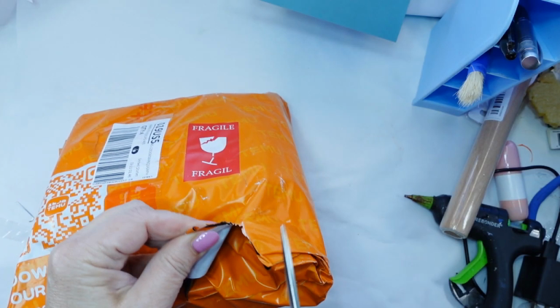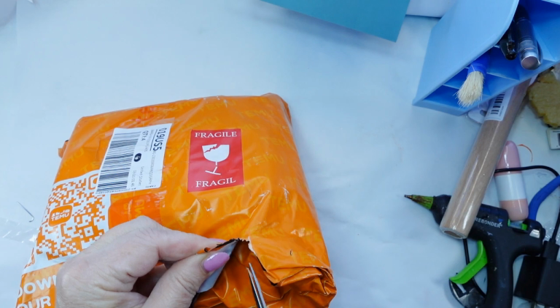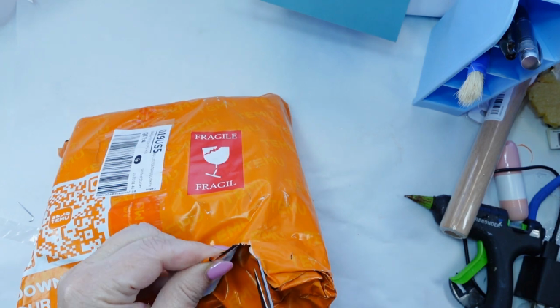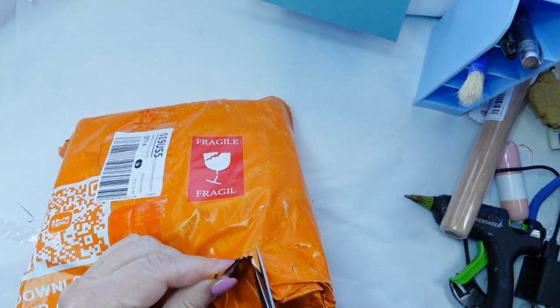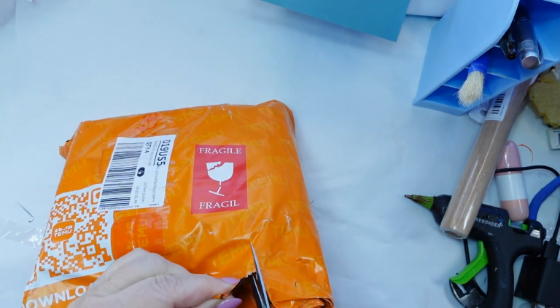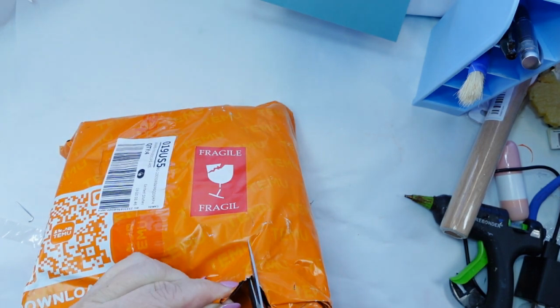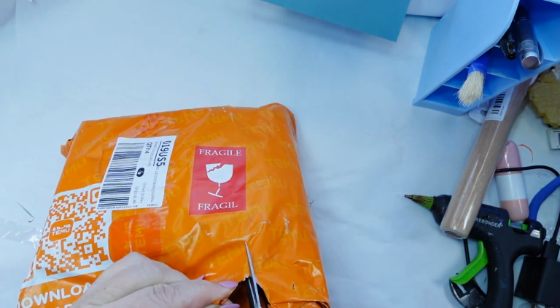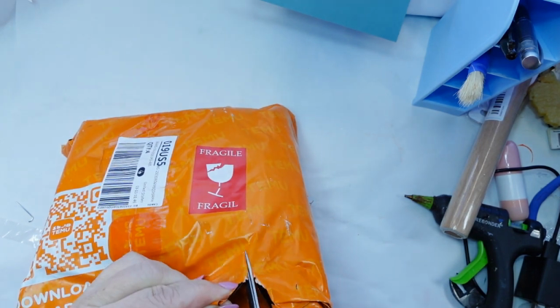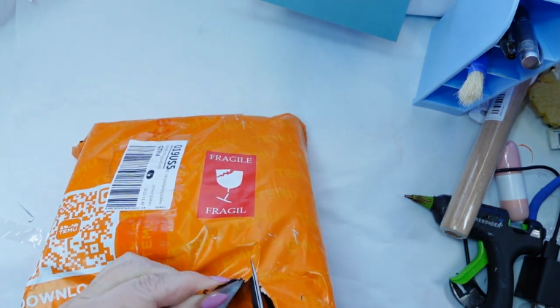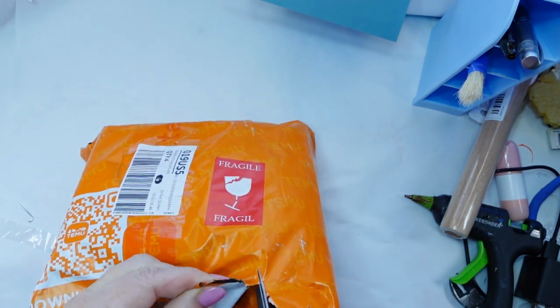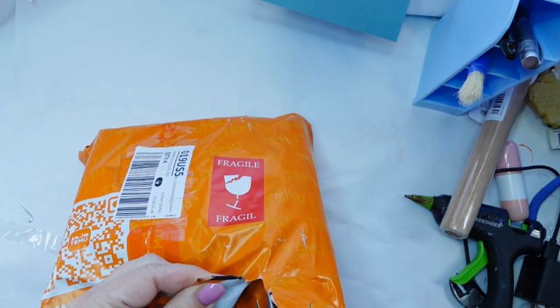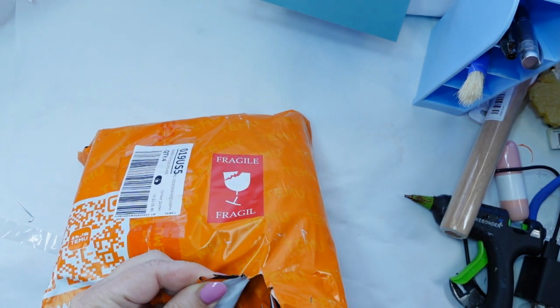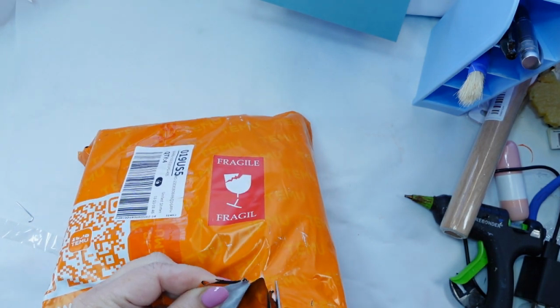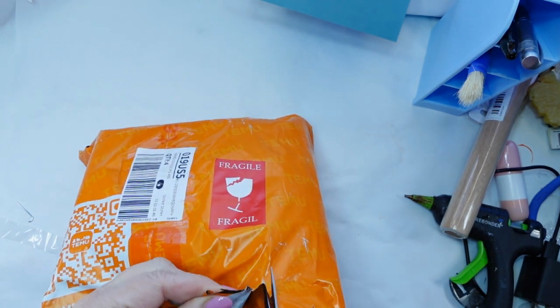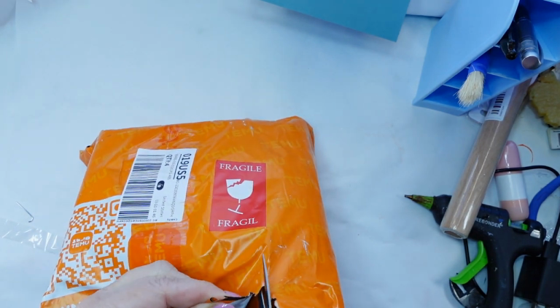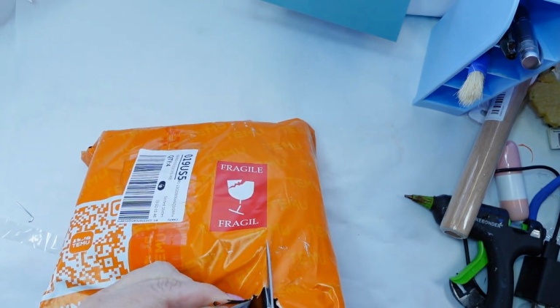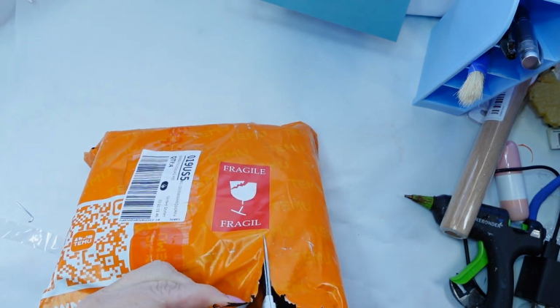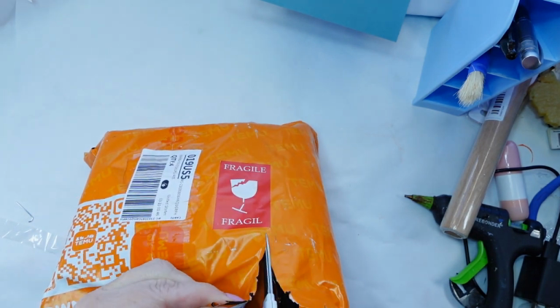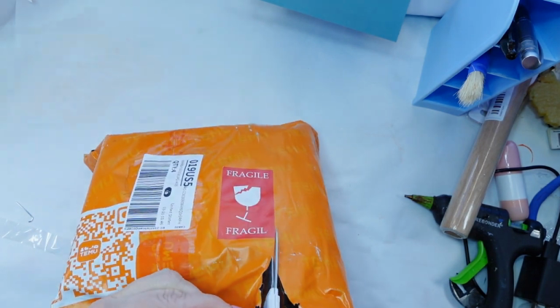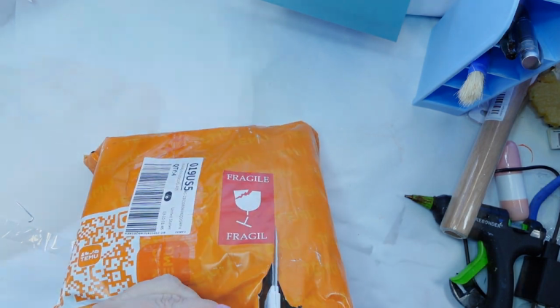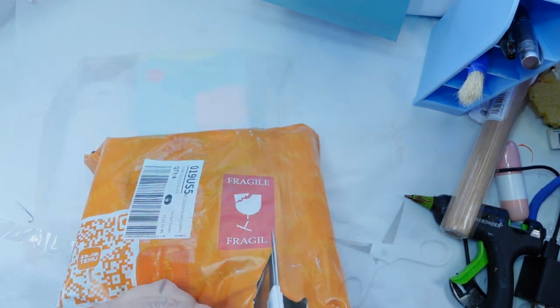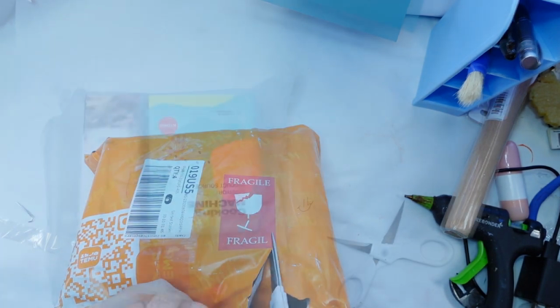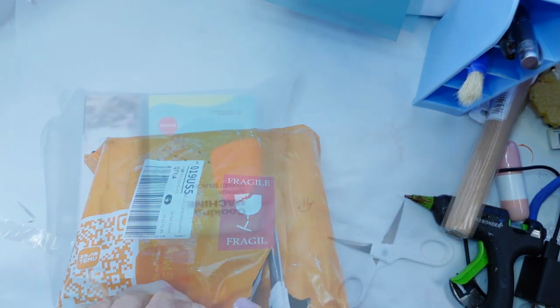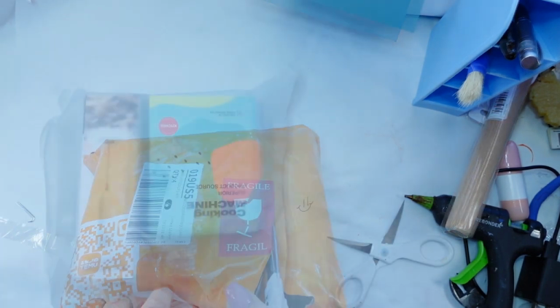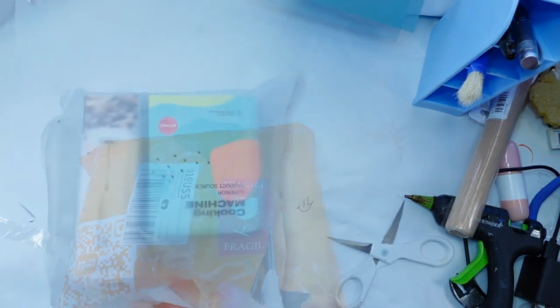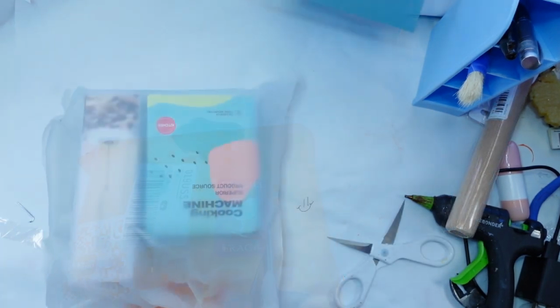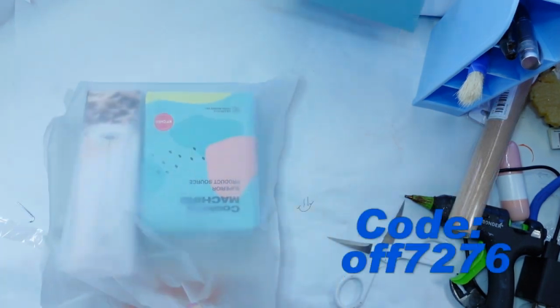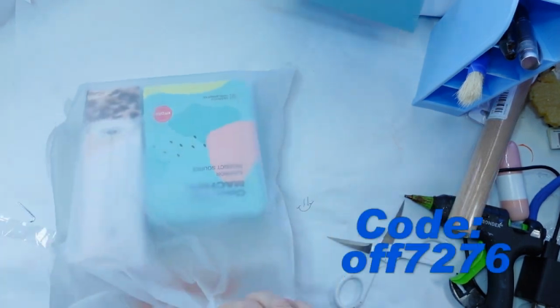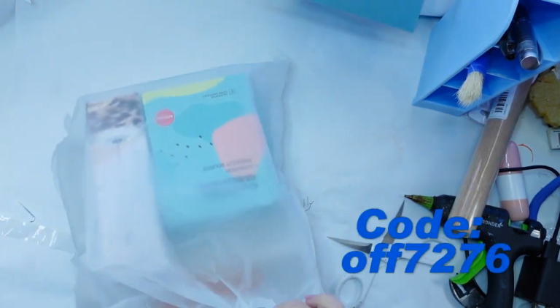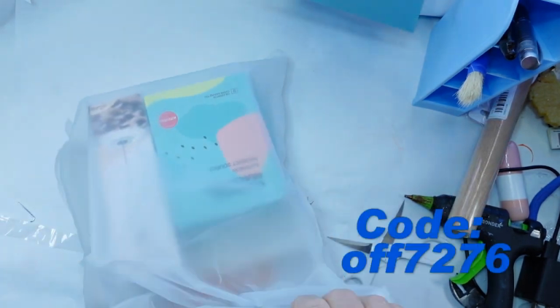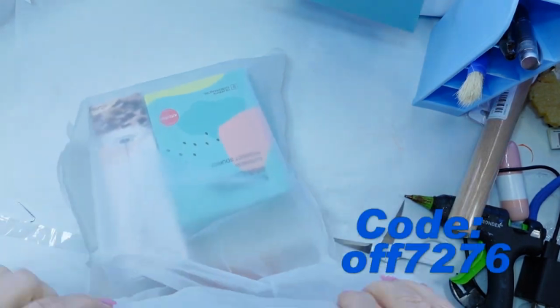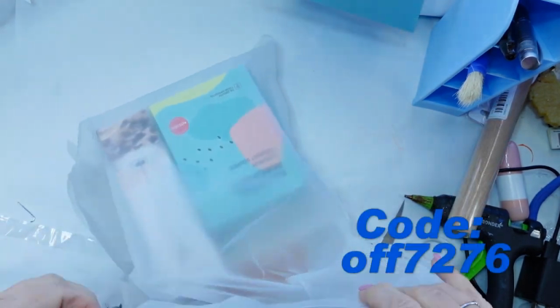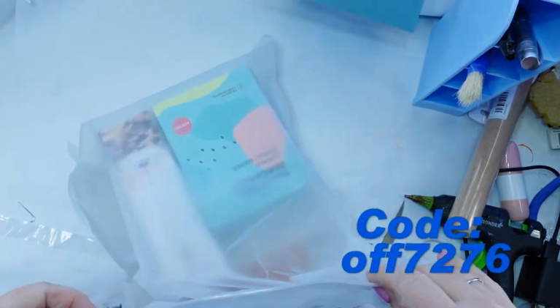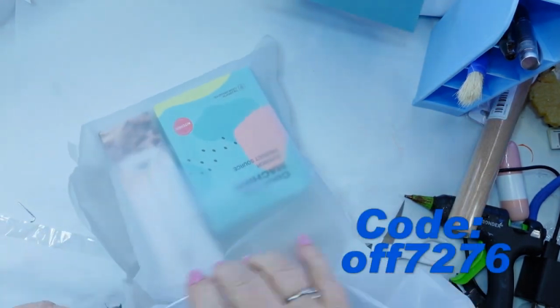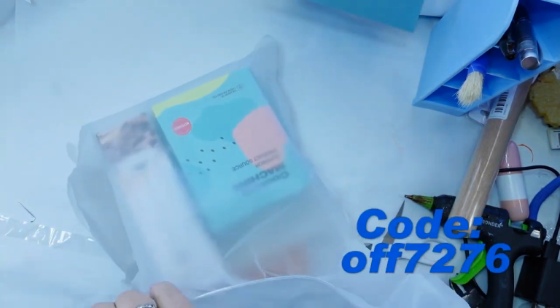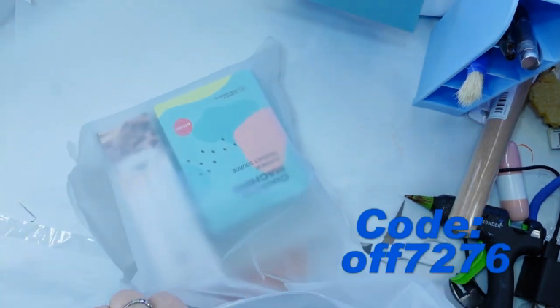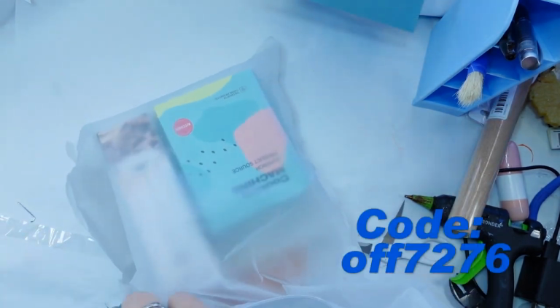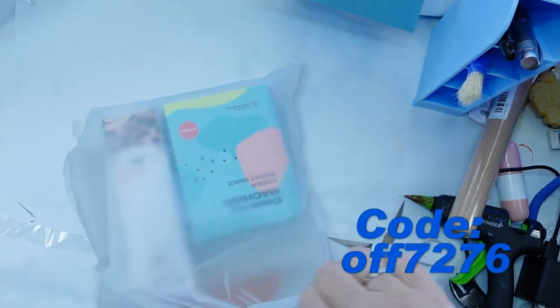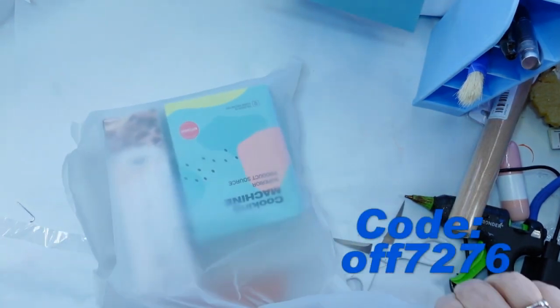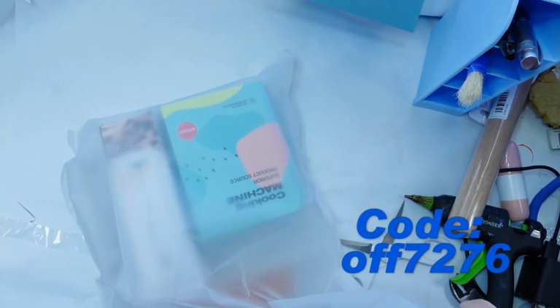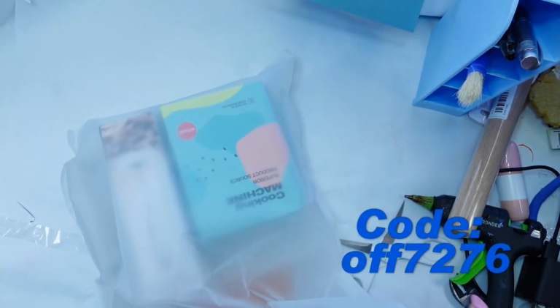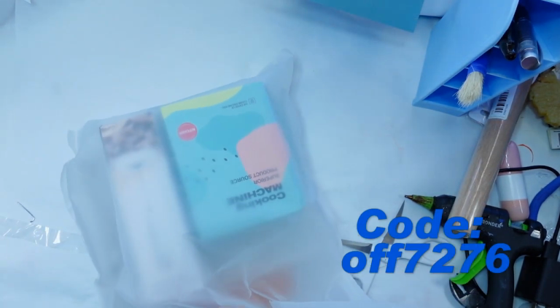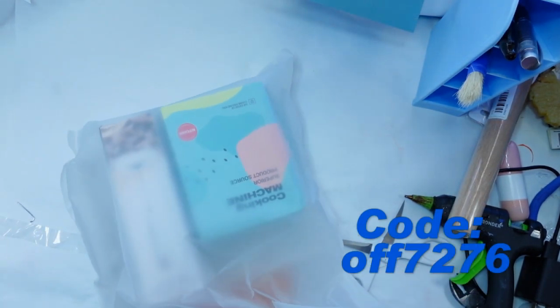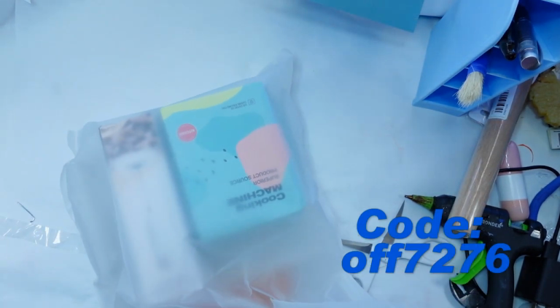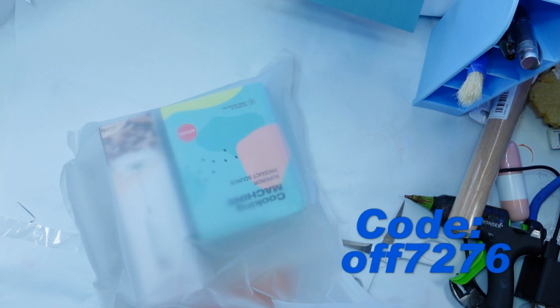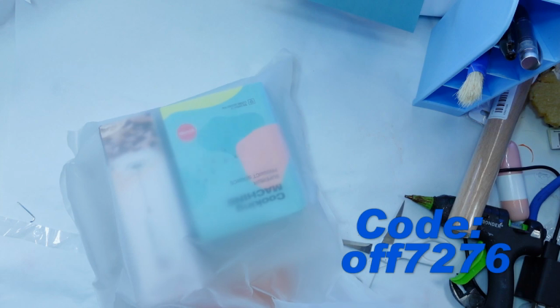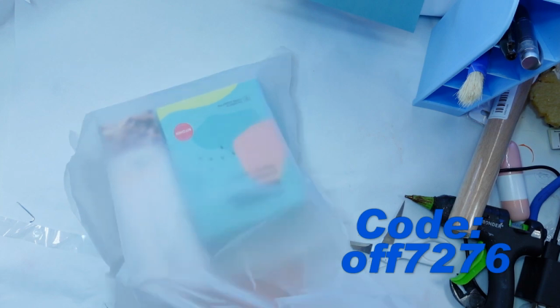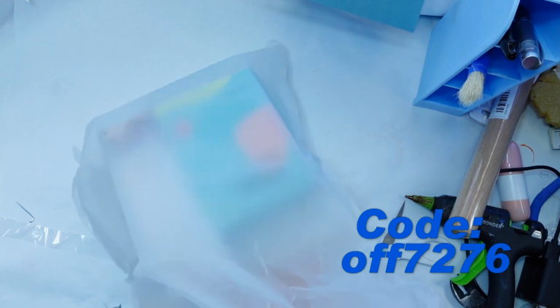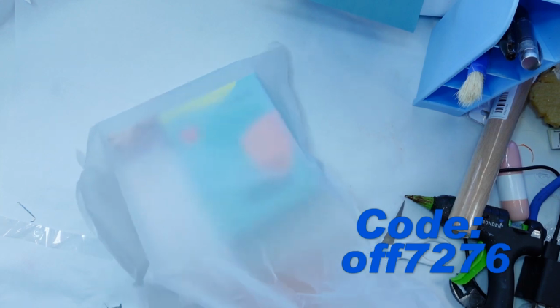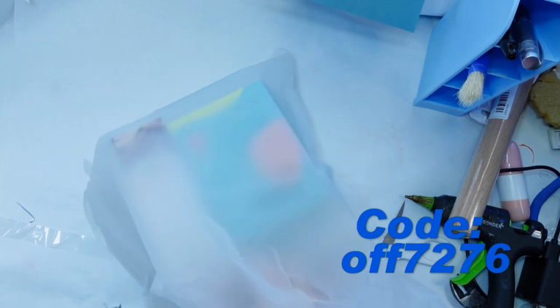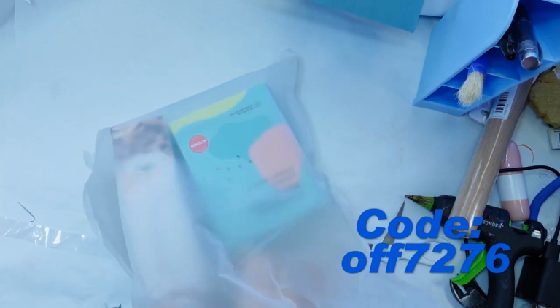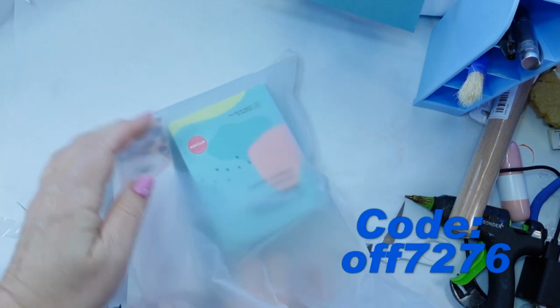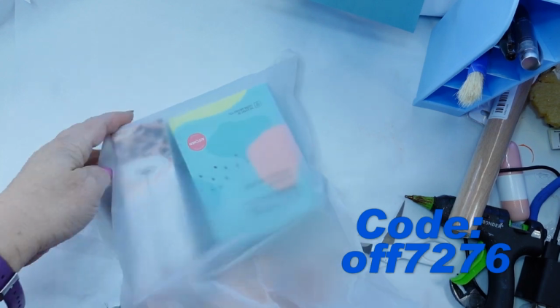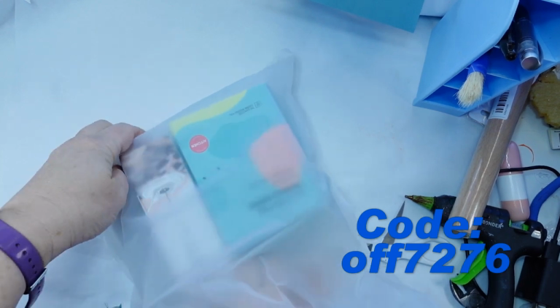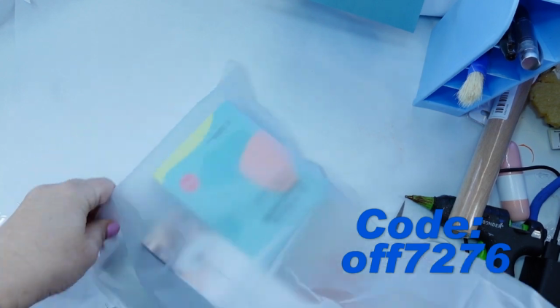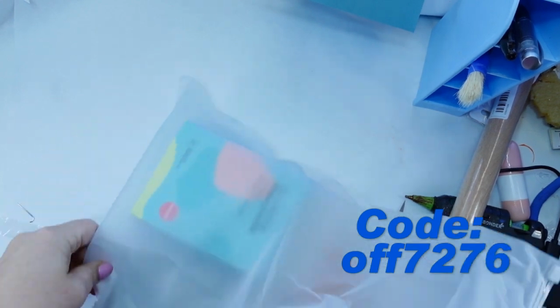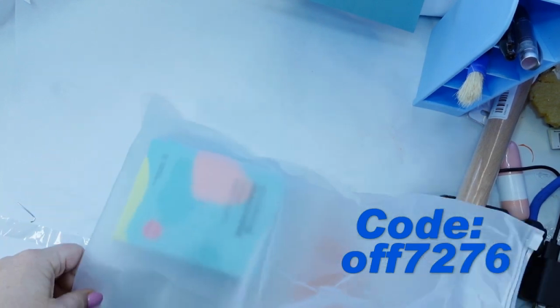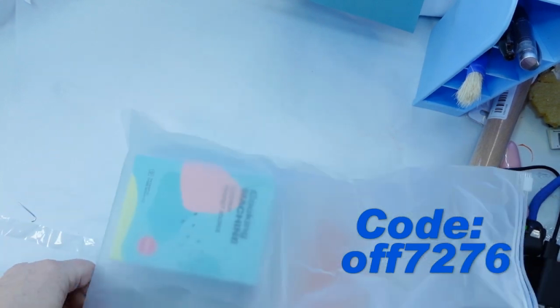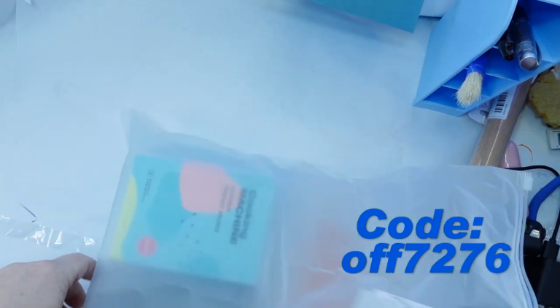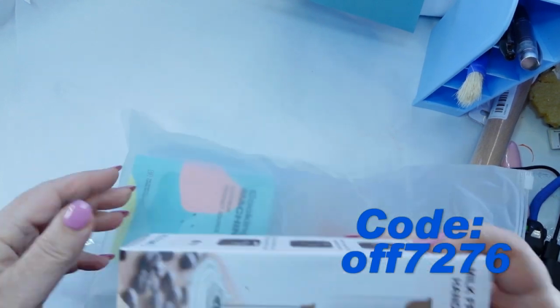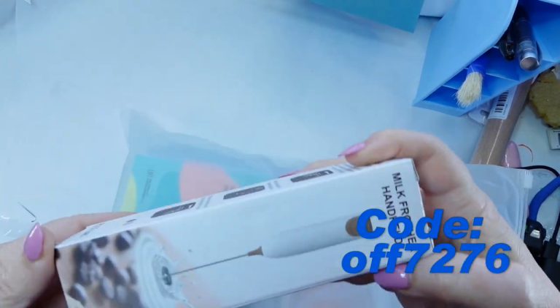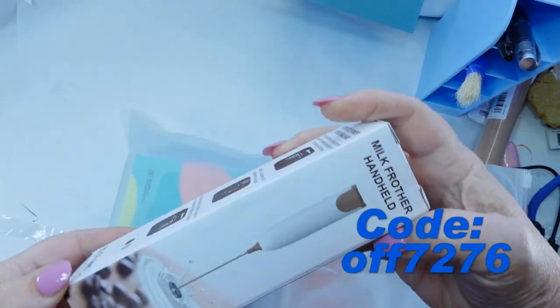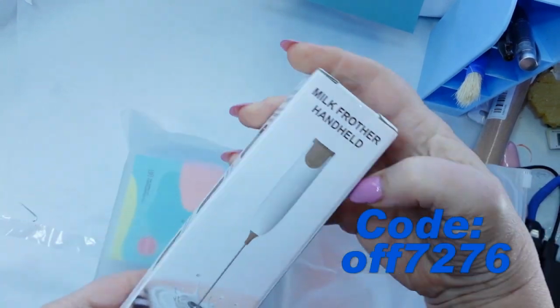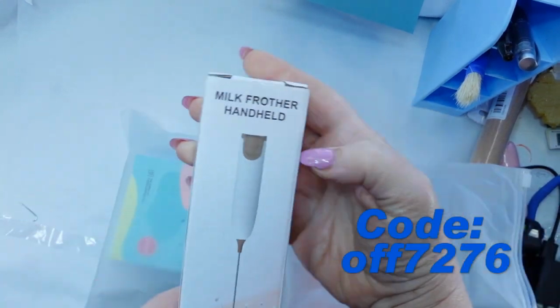I received this package first from Temu. If you're new to them, here is a 30% off discount code.